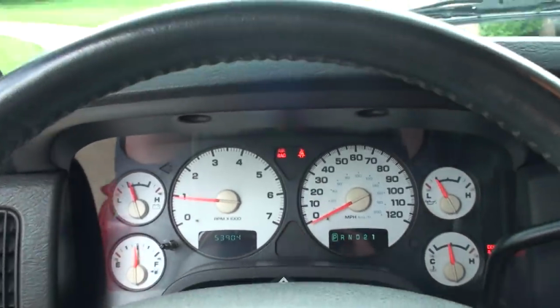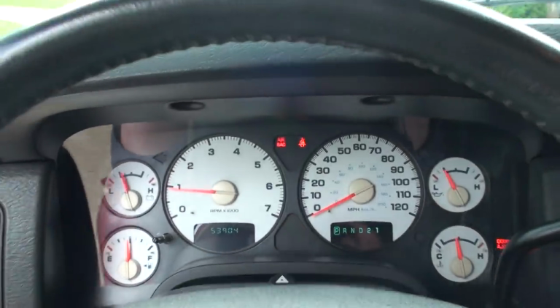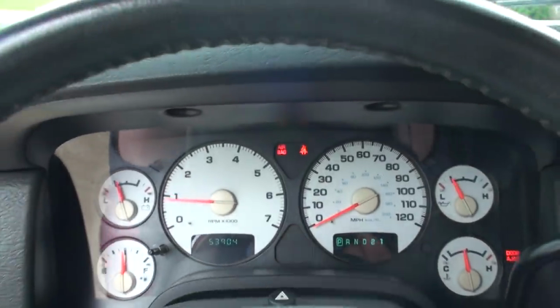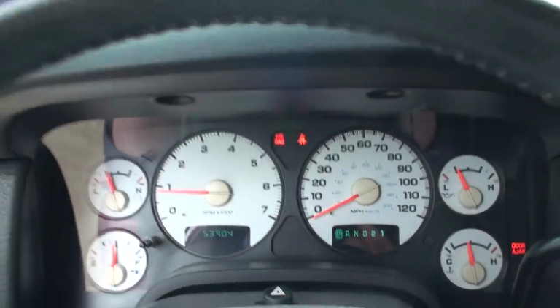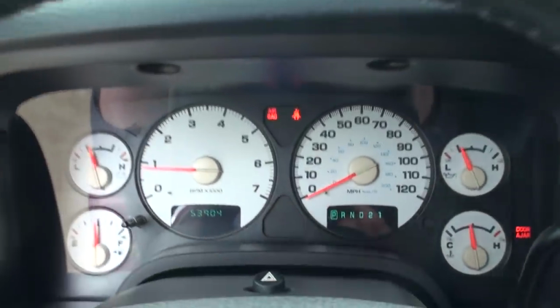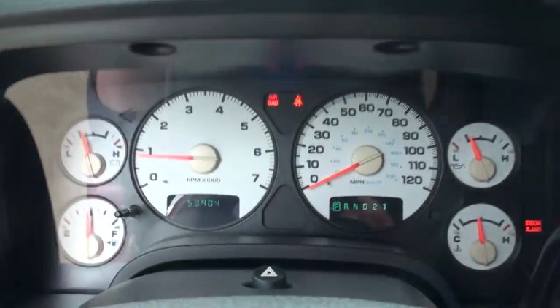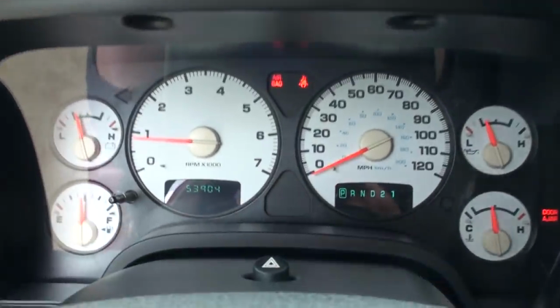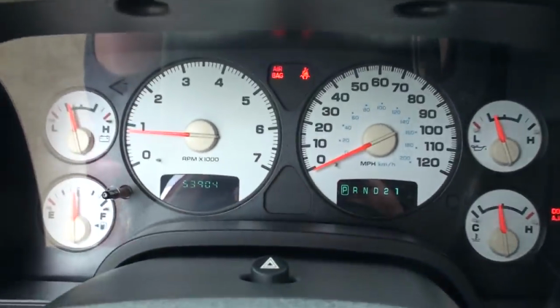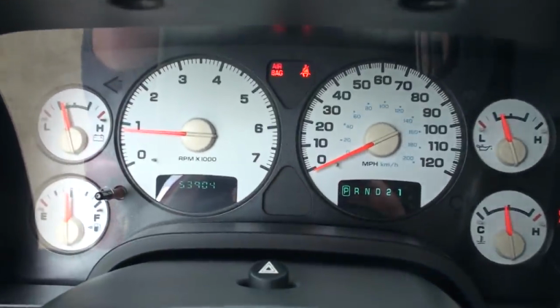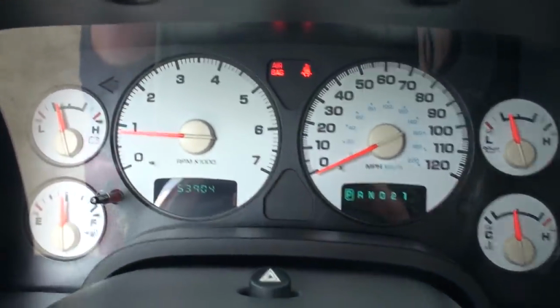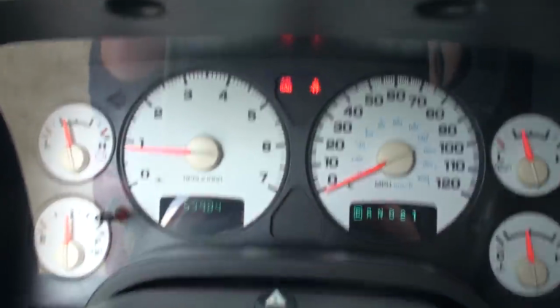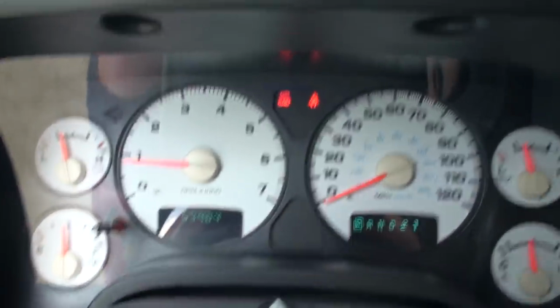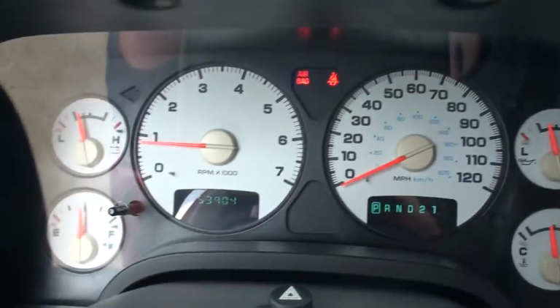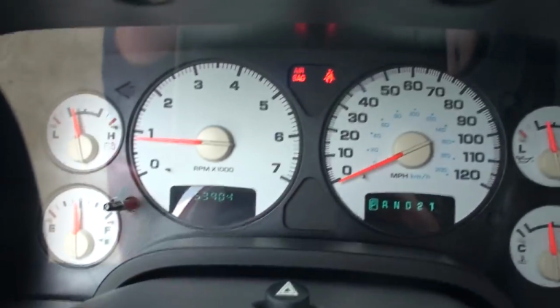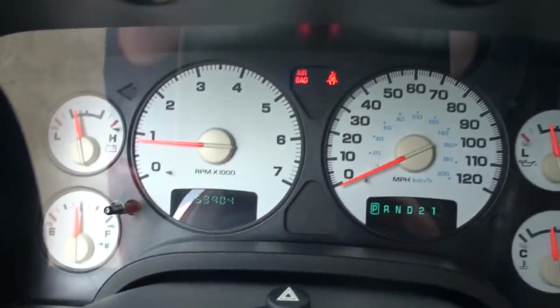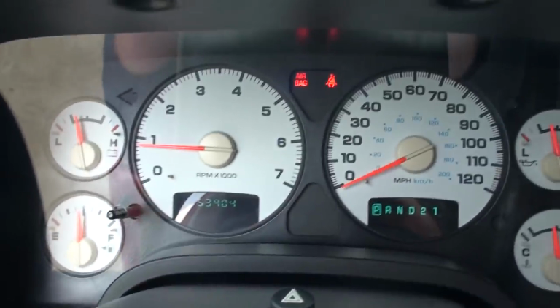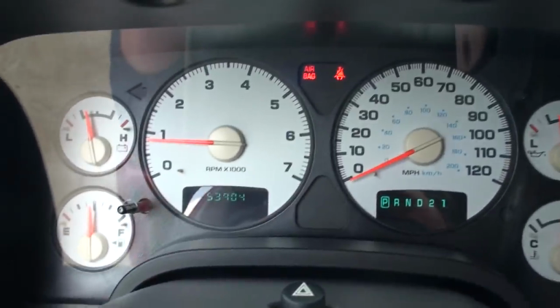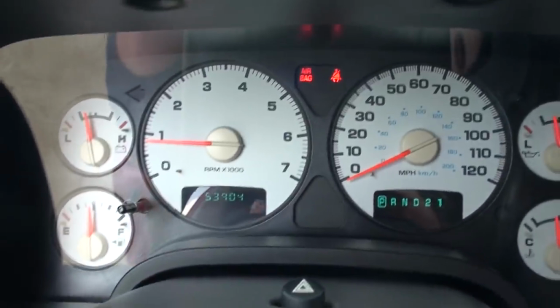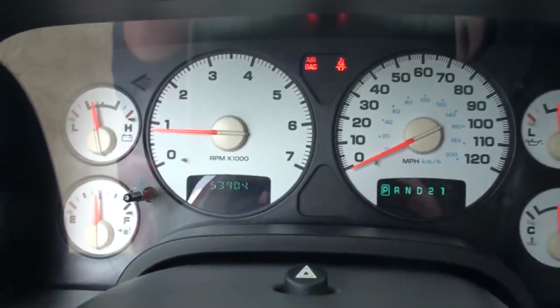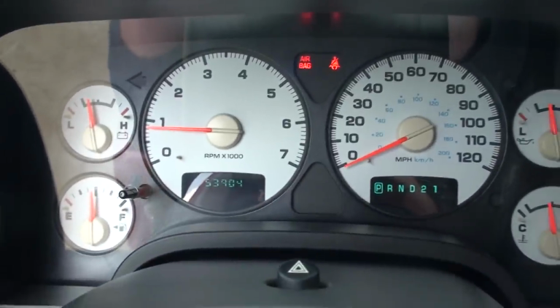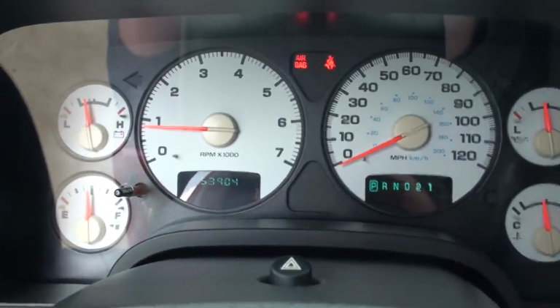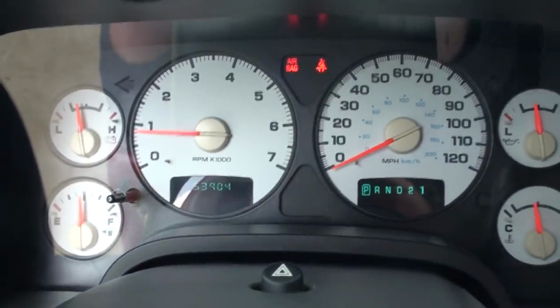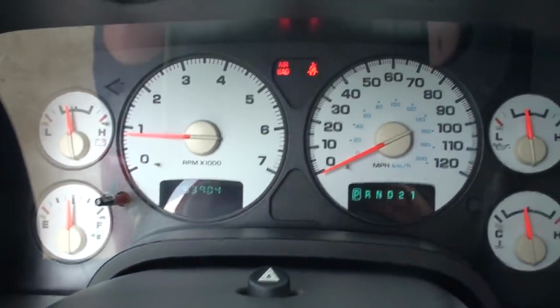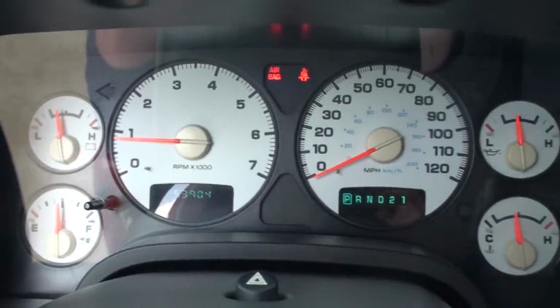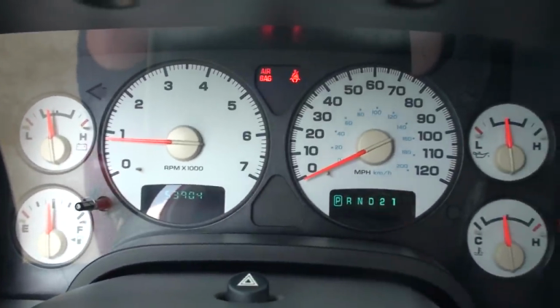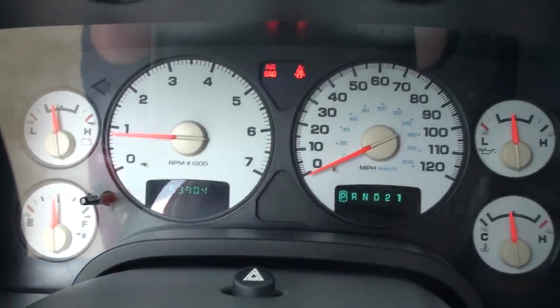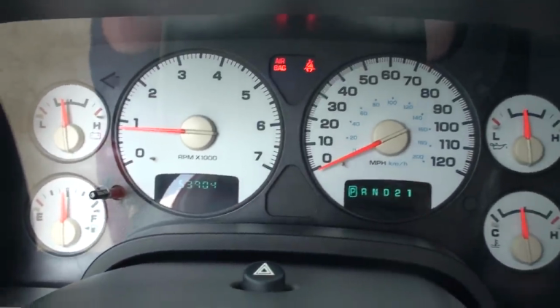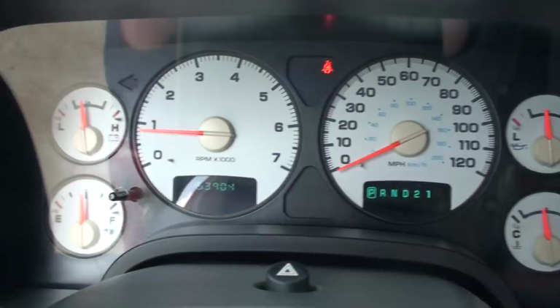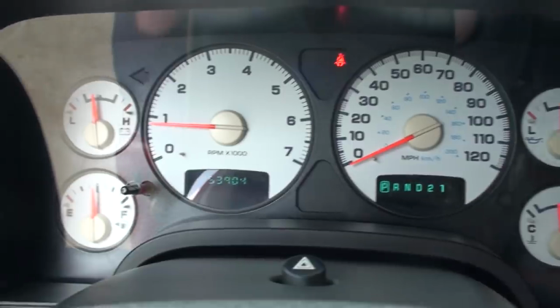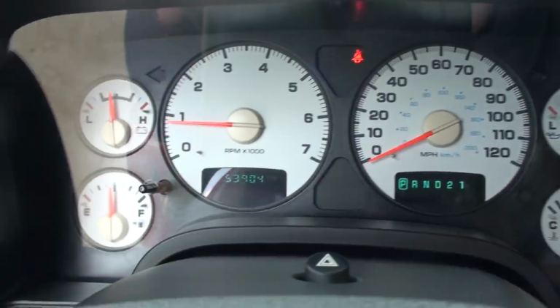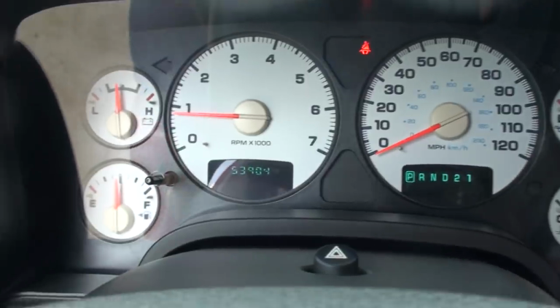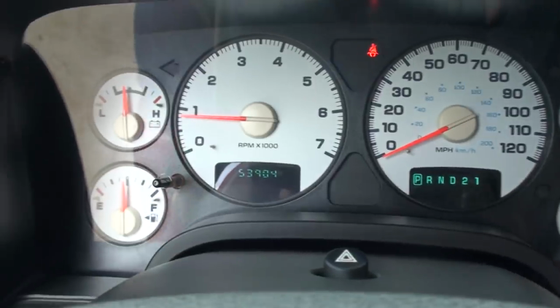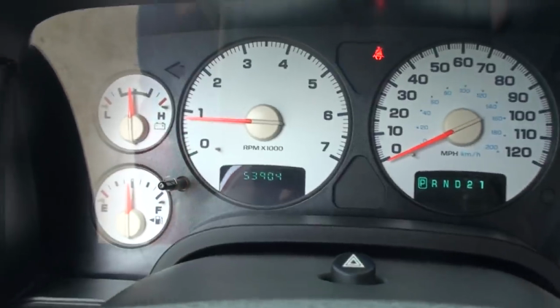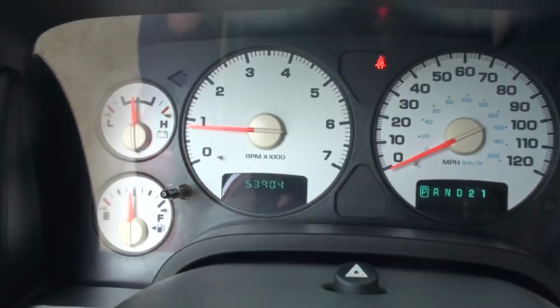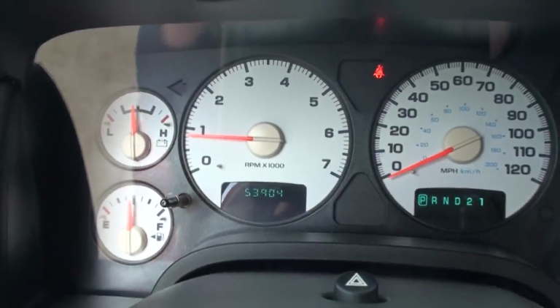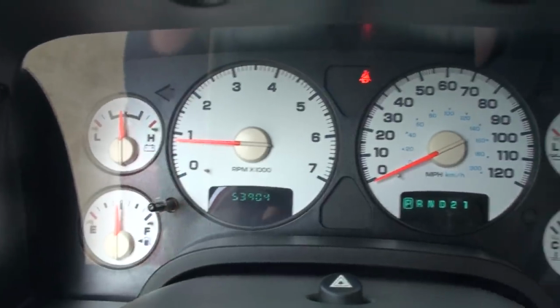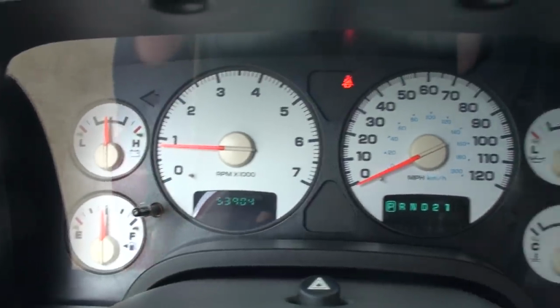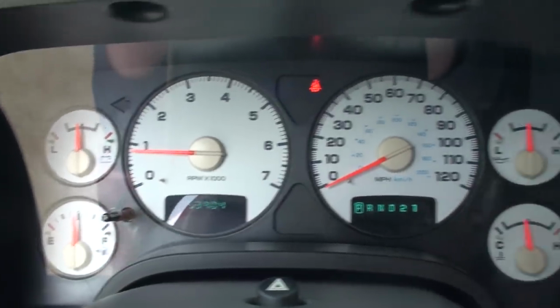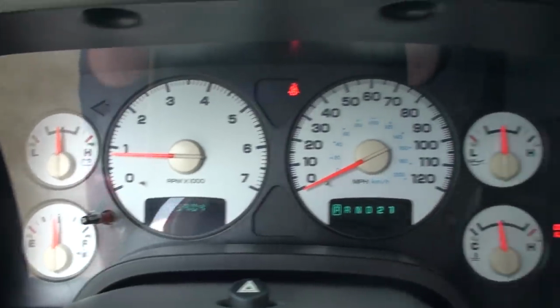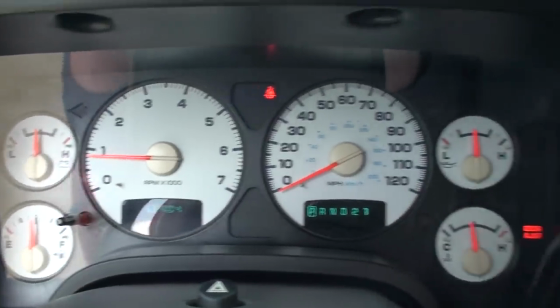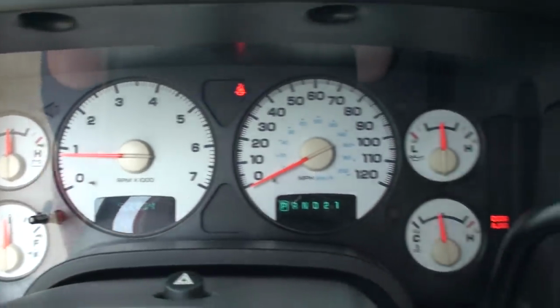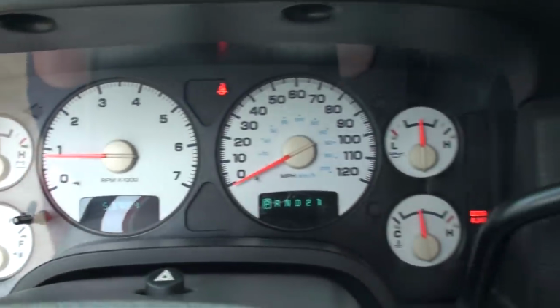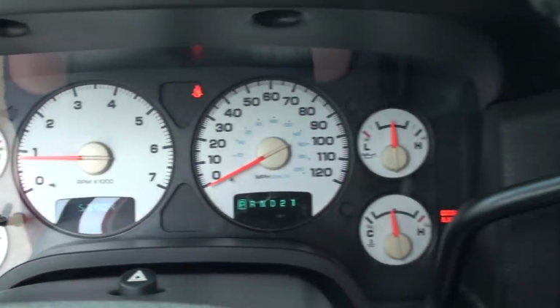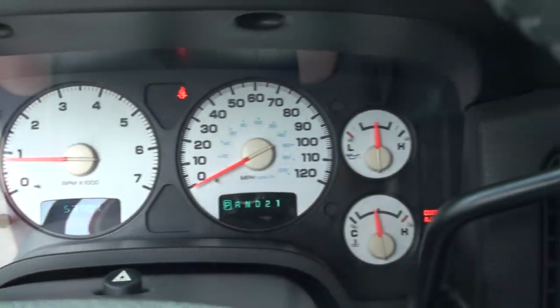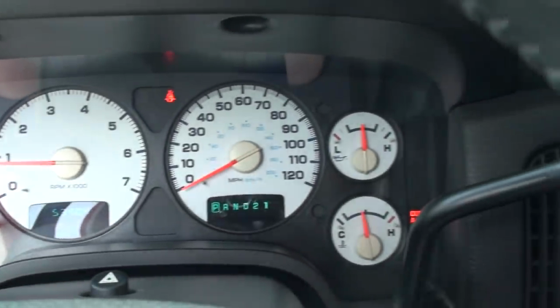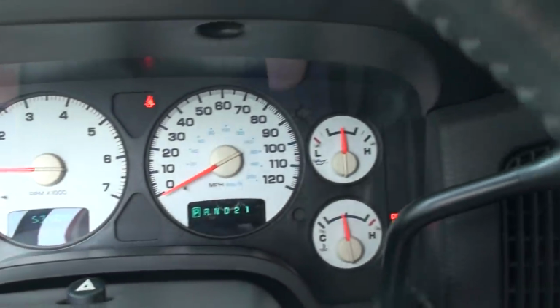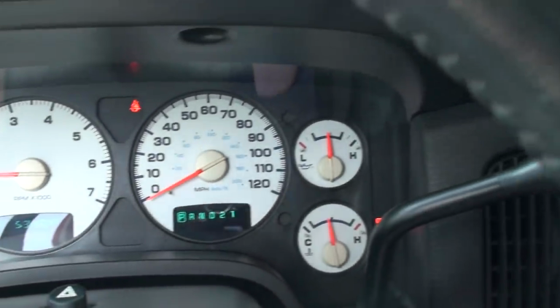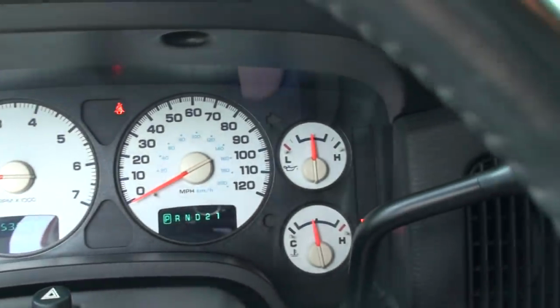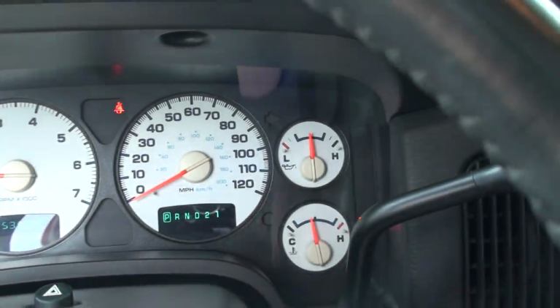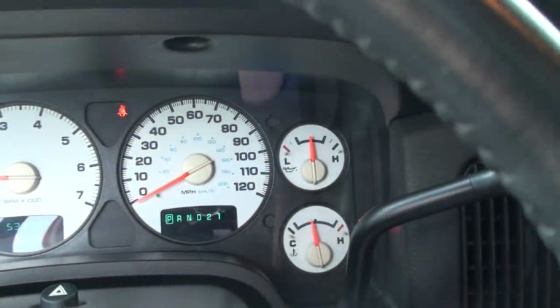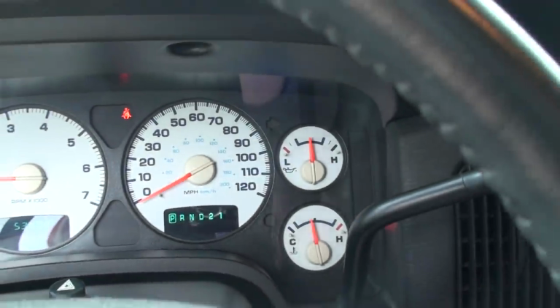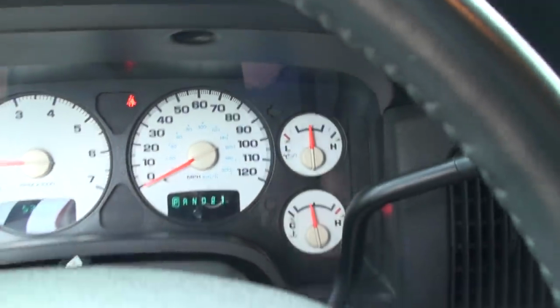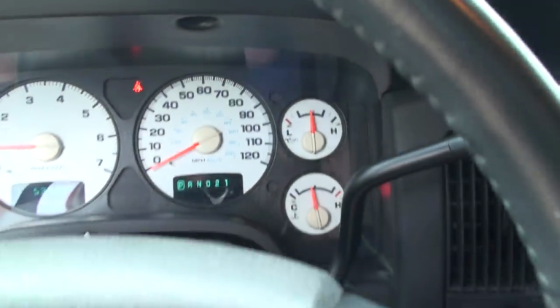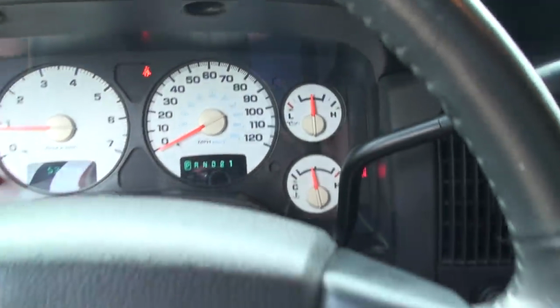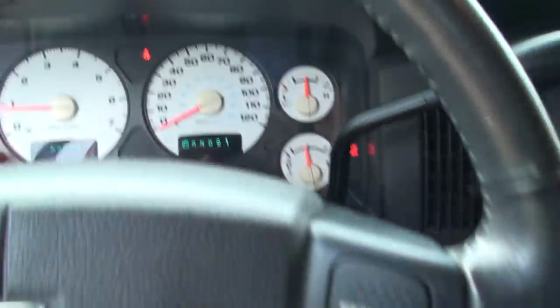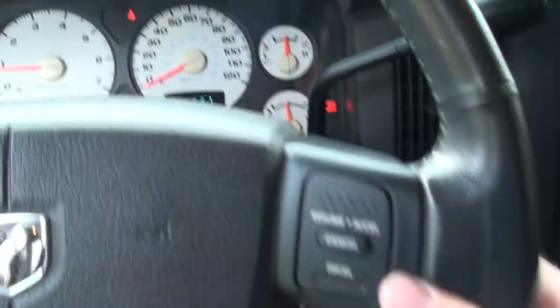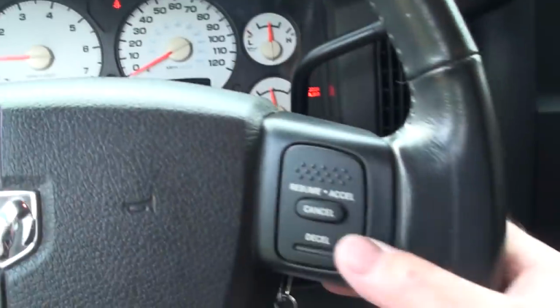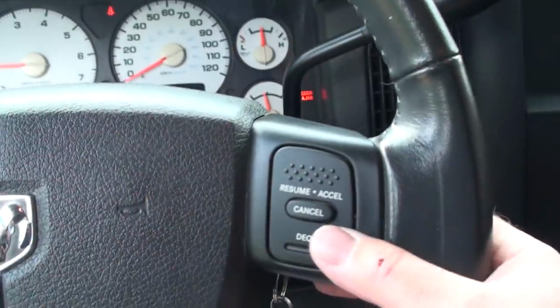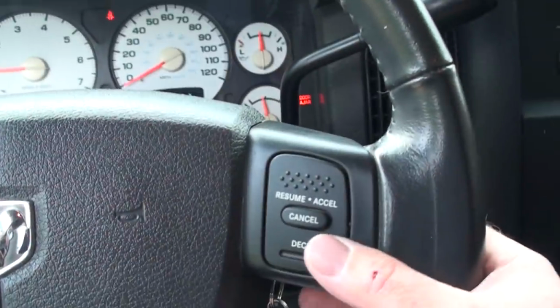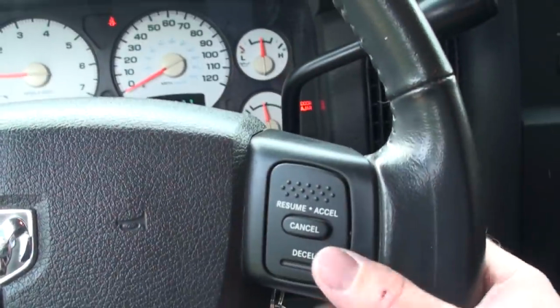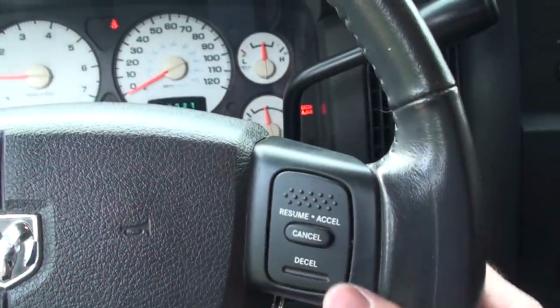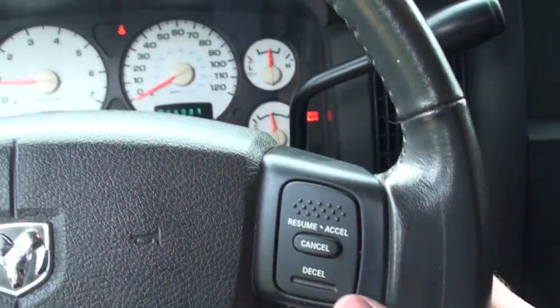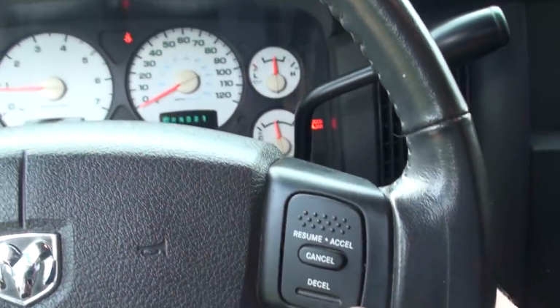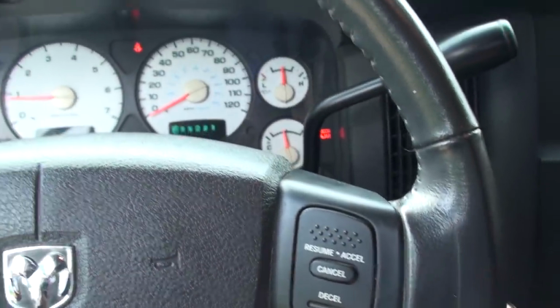53,904 is the miles. Easy to read display. Get your cruise control.